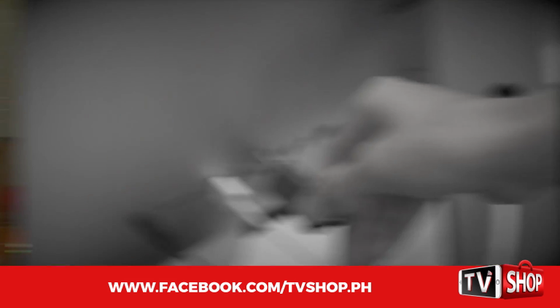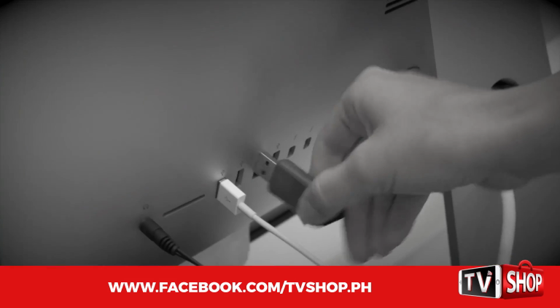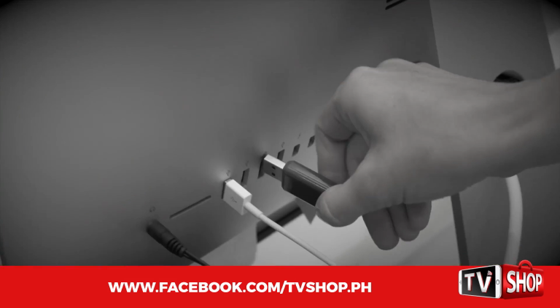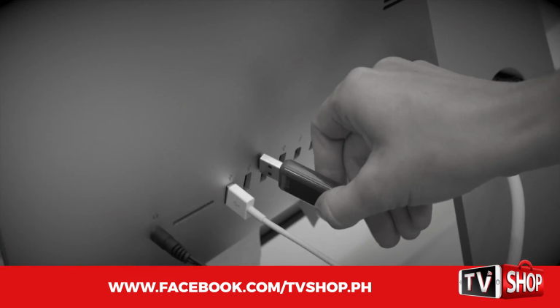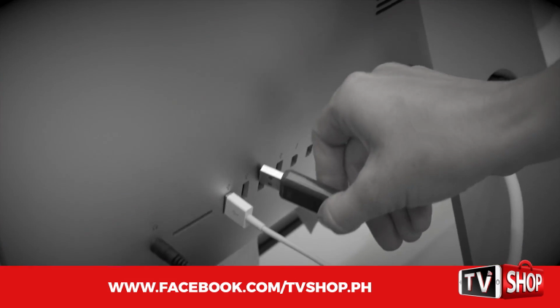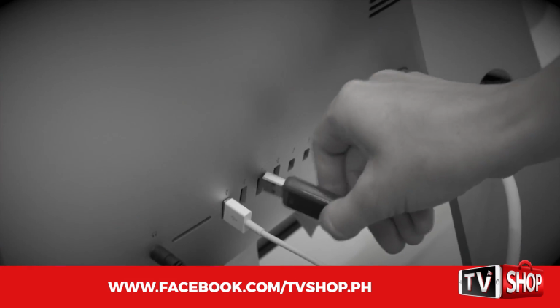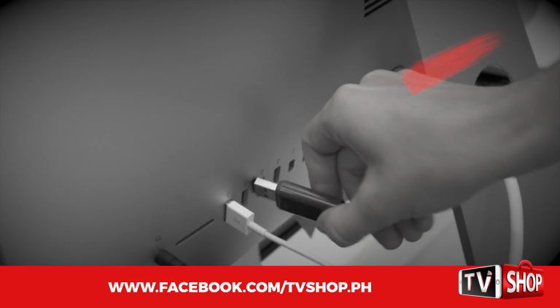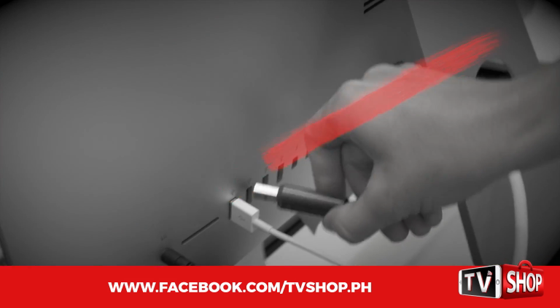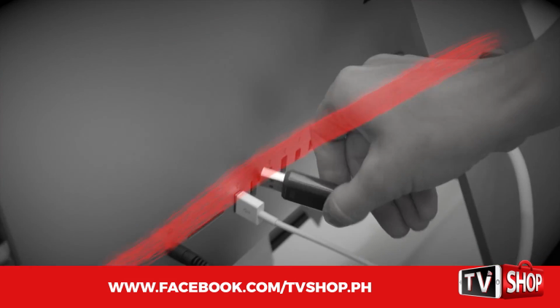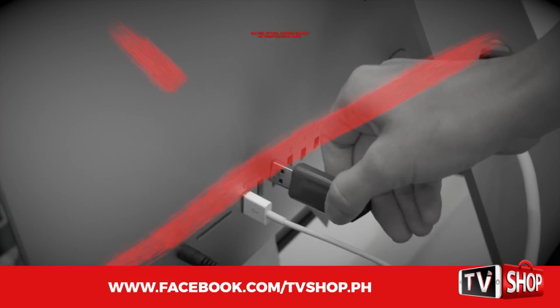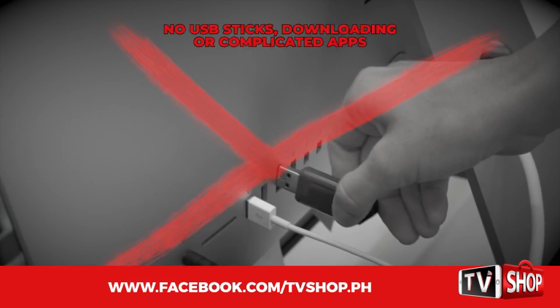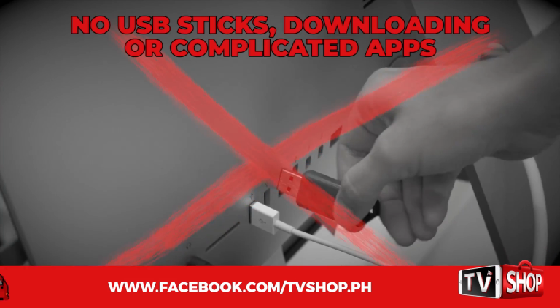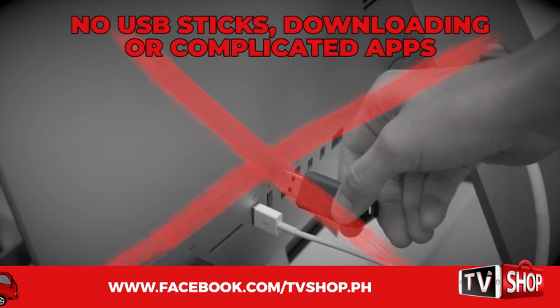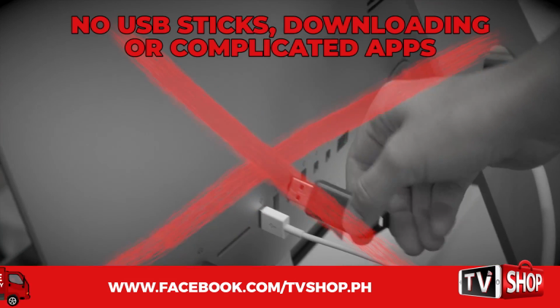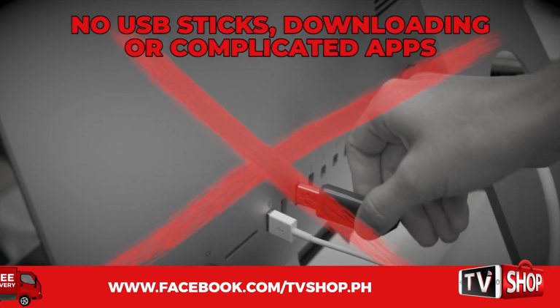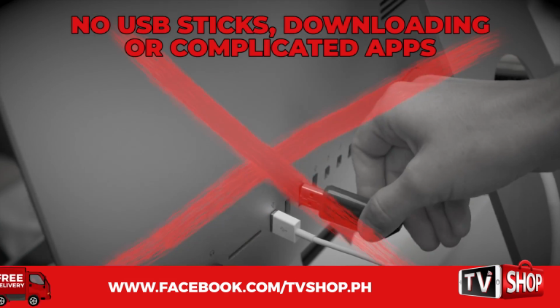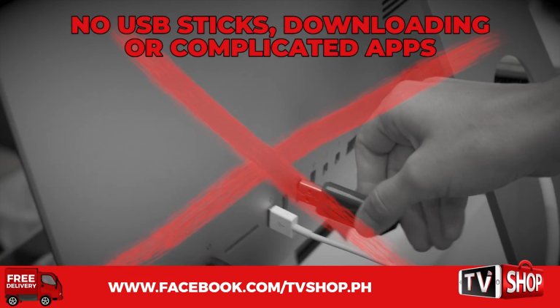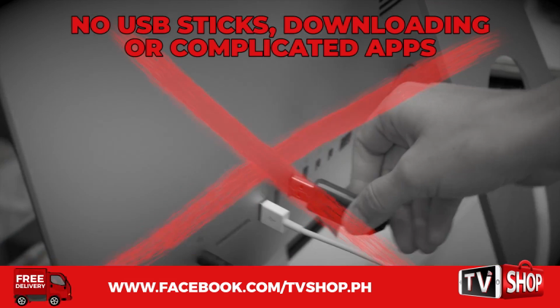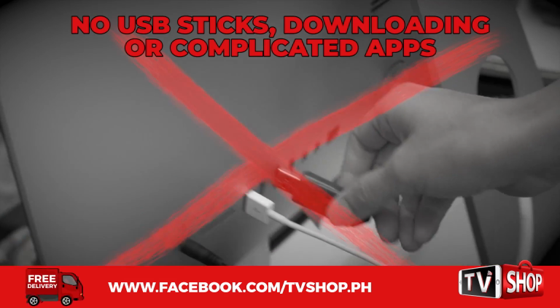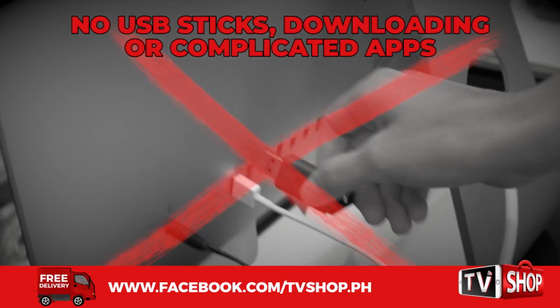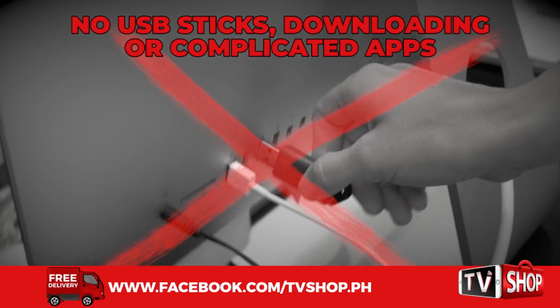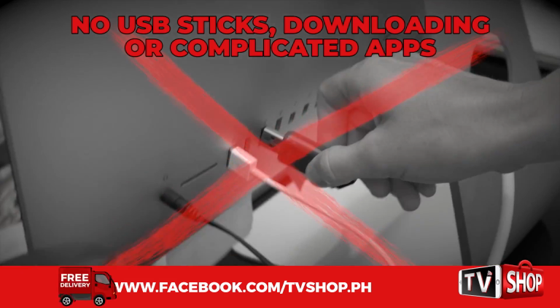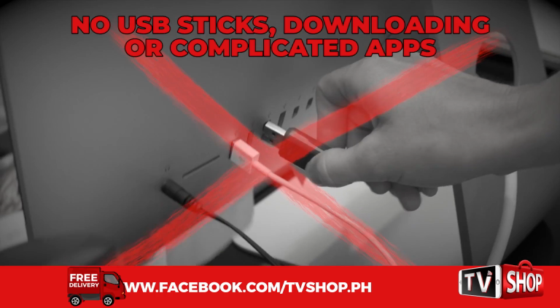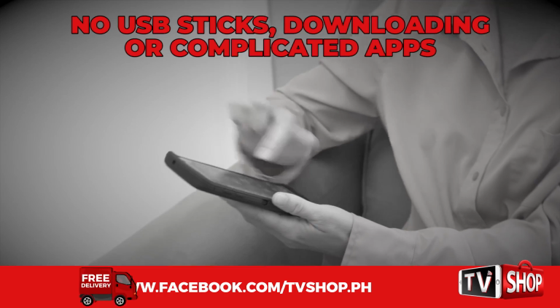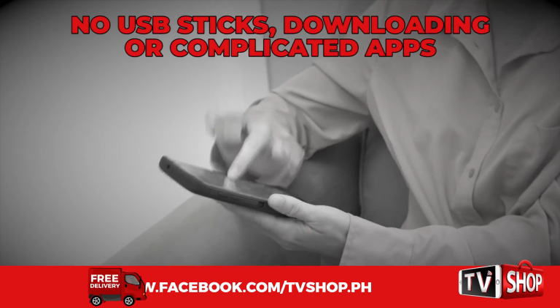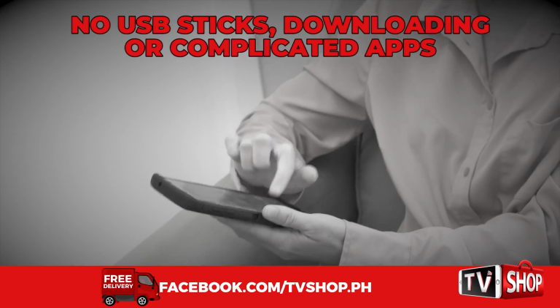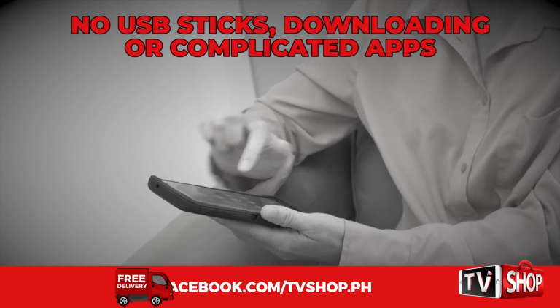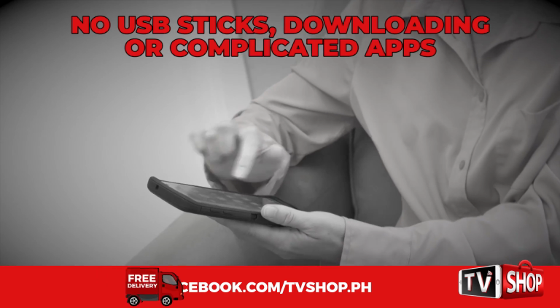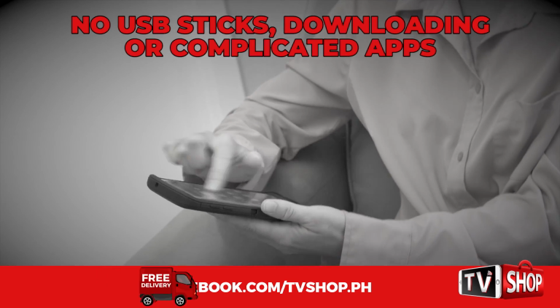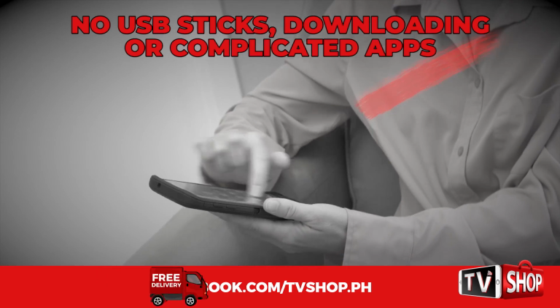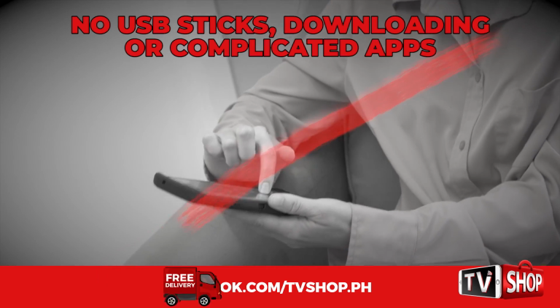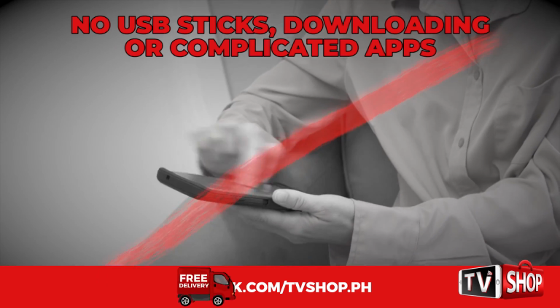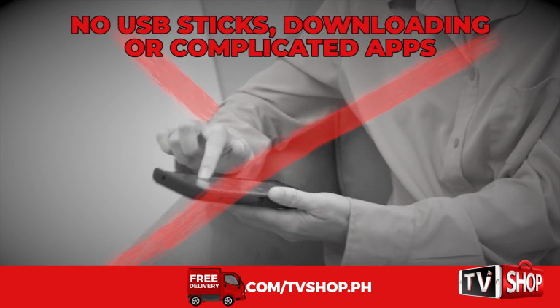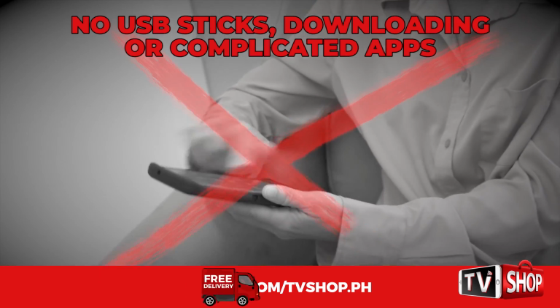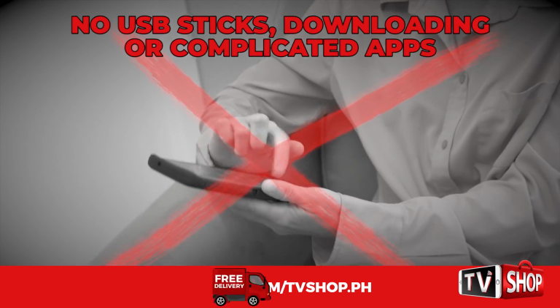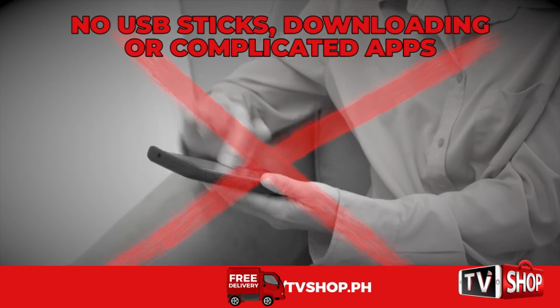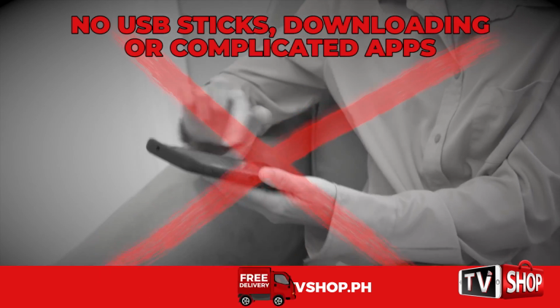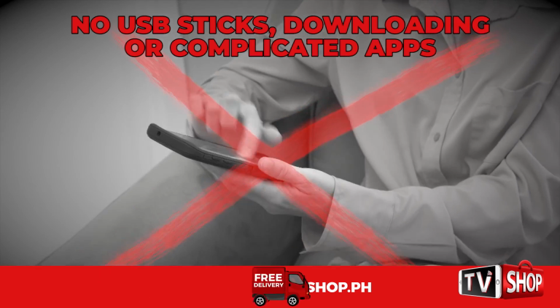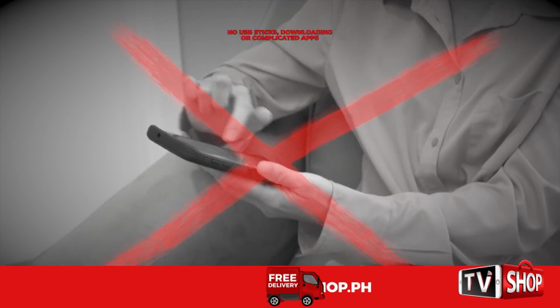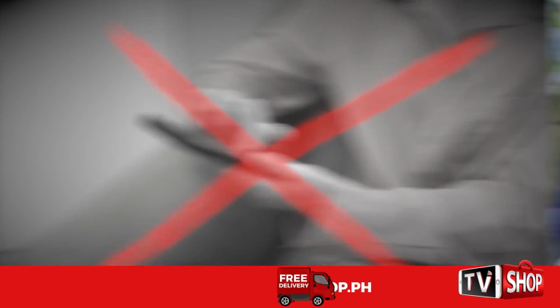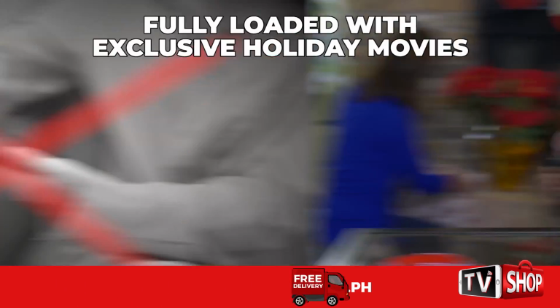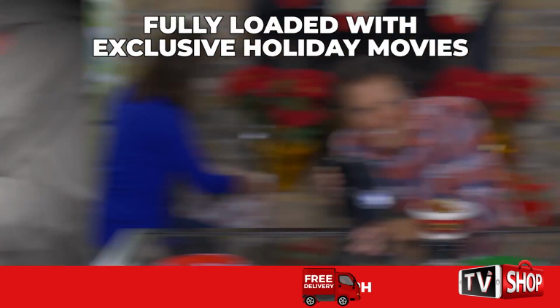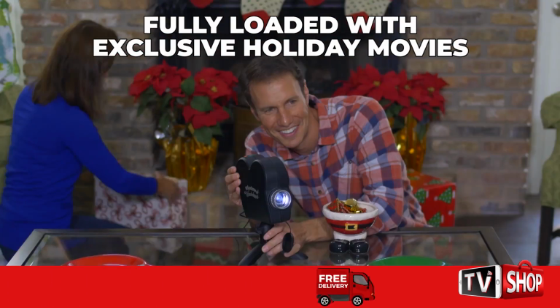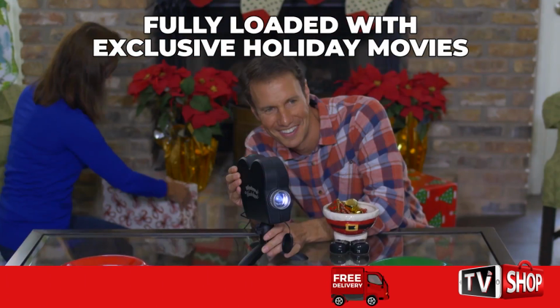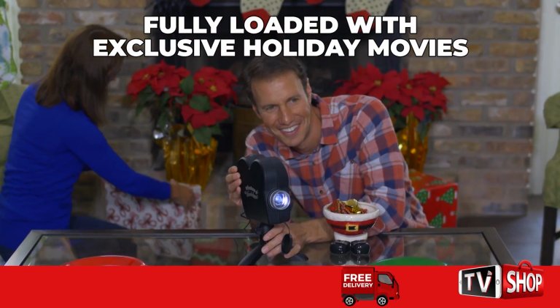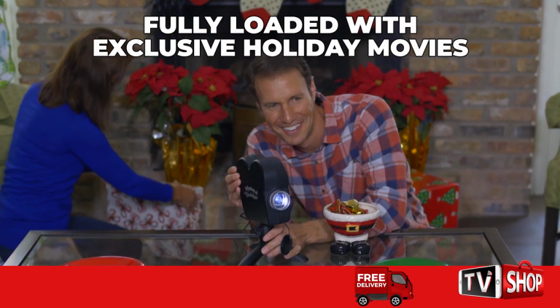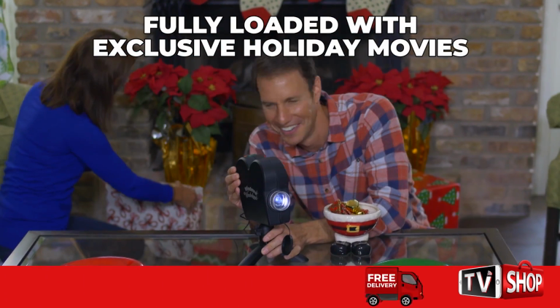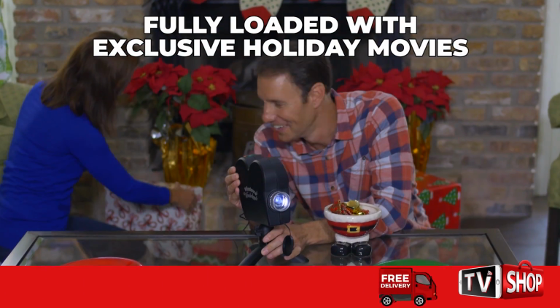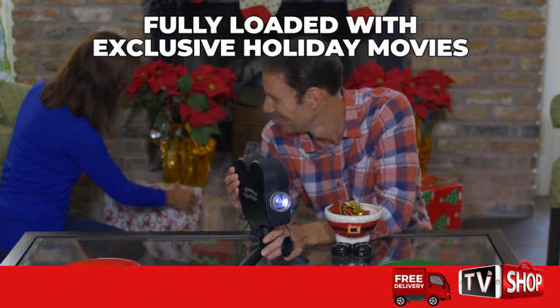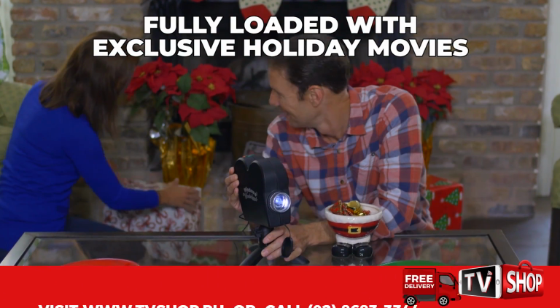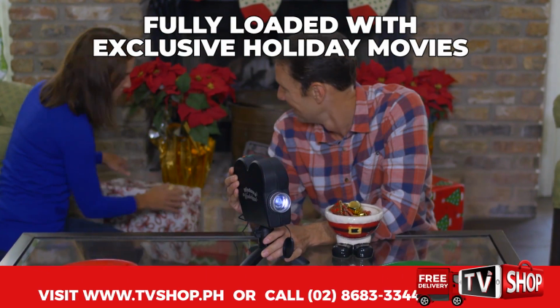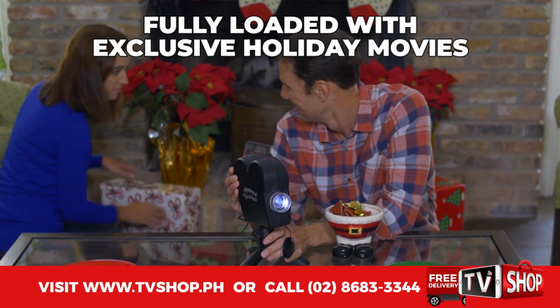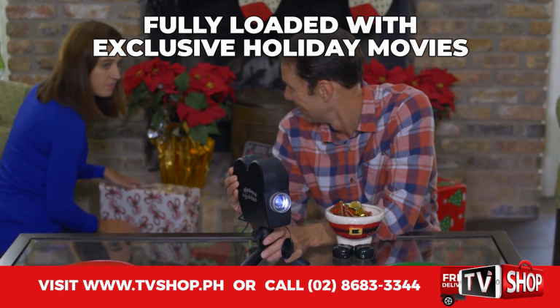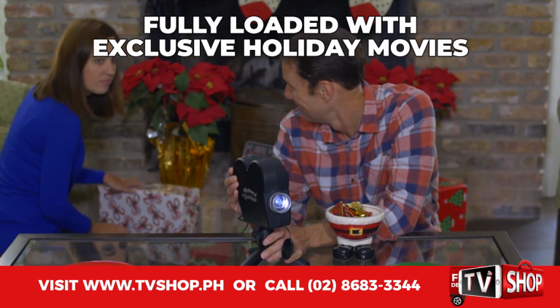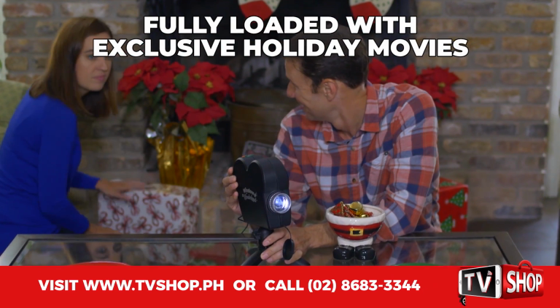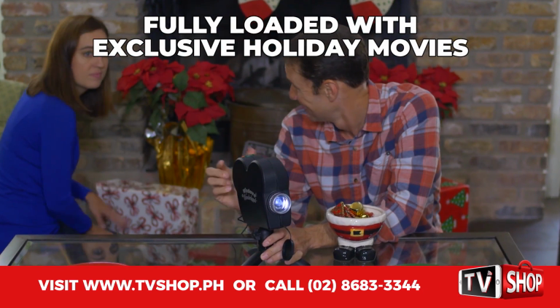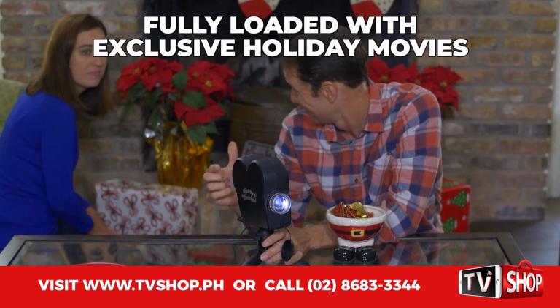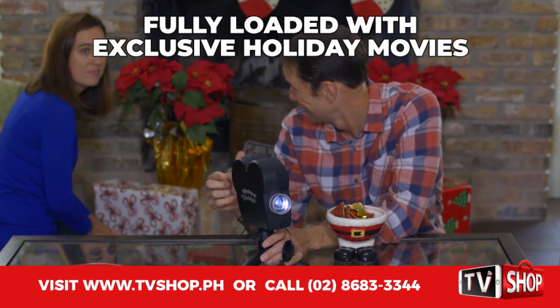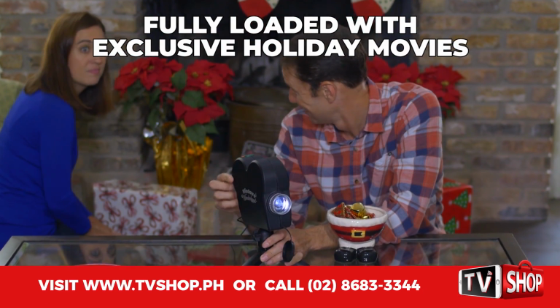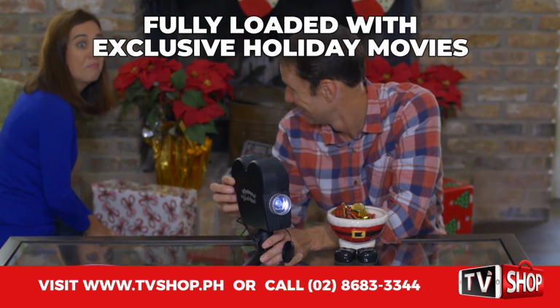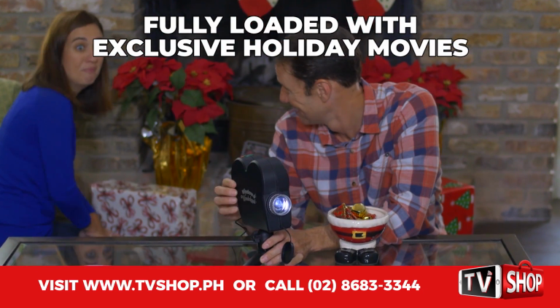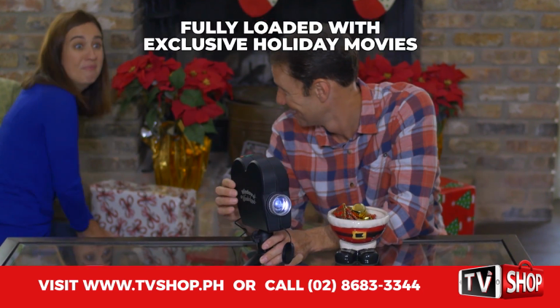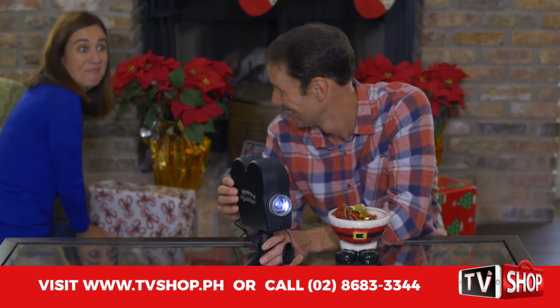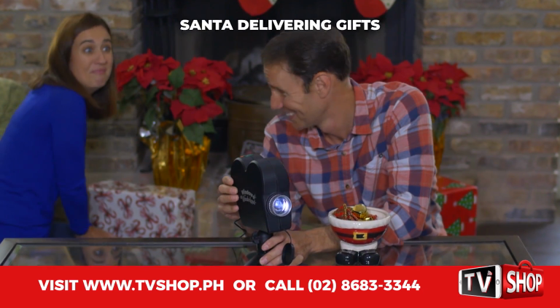With Window Wonderland, there's no USB sticks, downloading, or complicated apps. Each one comes fully loaded with our exclusive holiday movies.